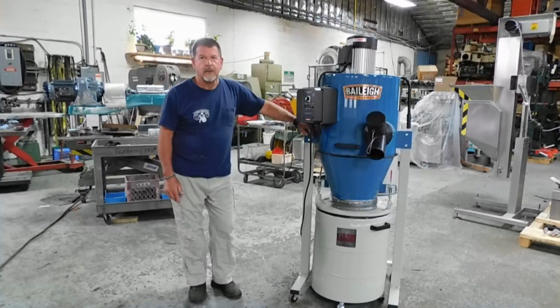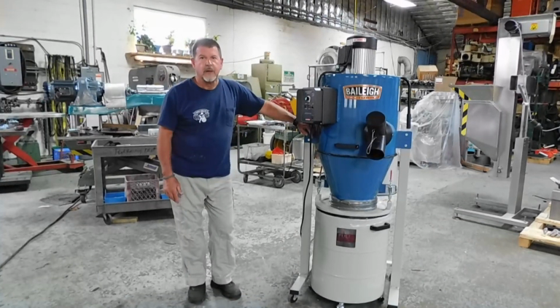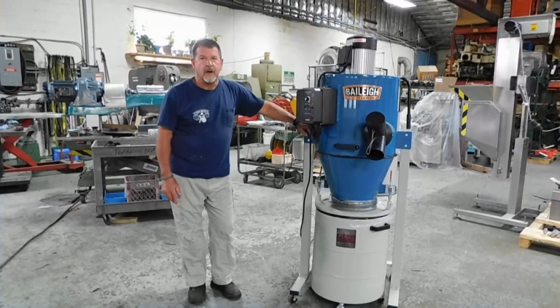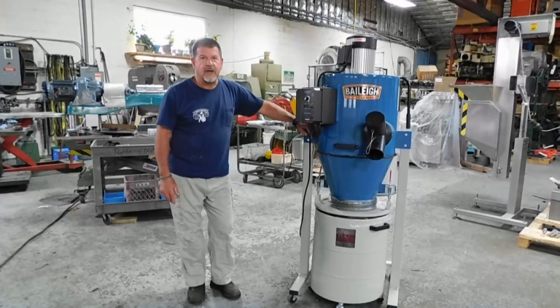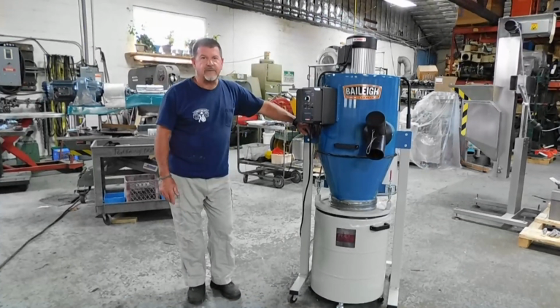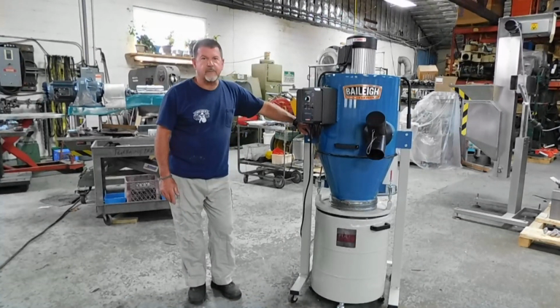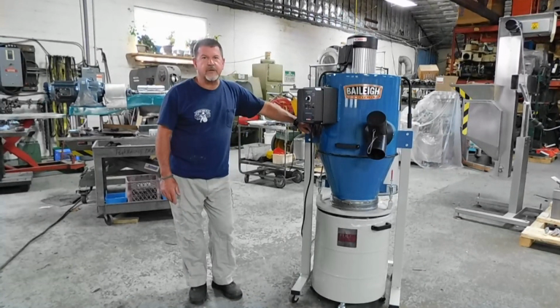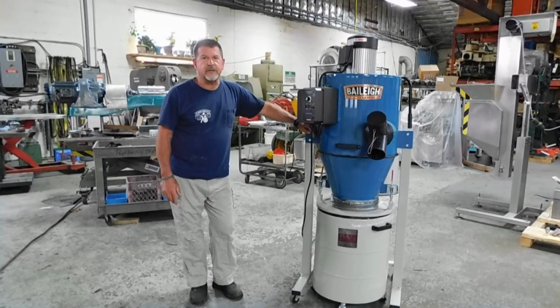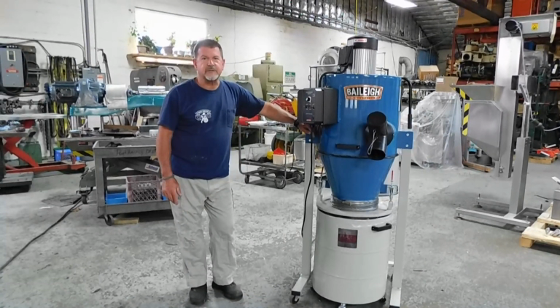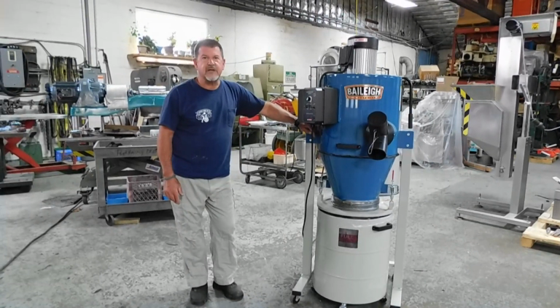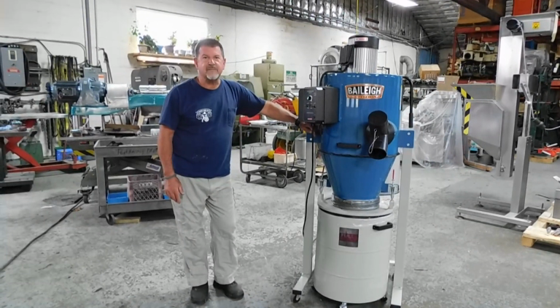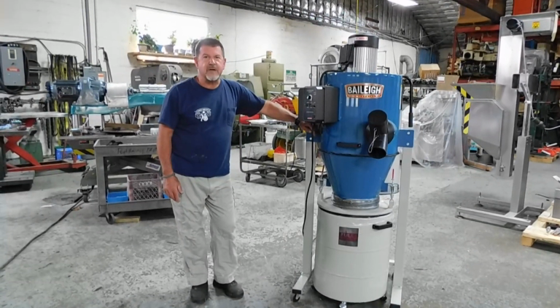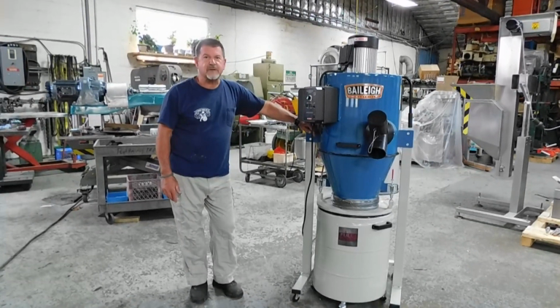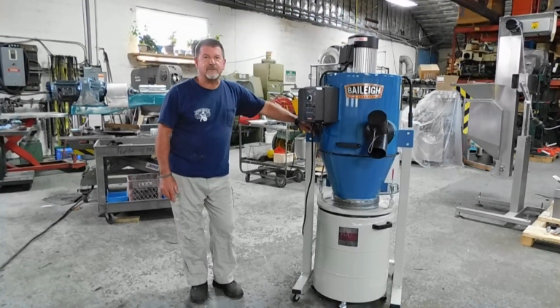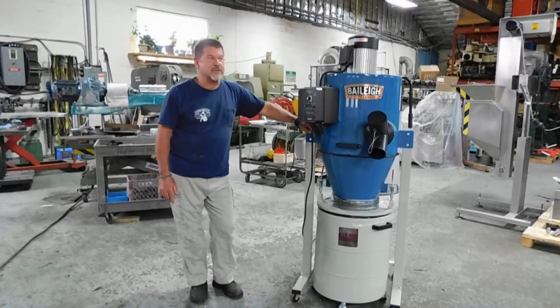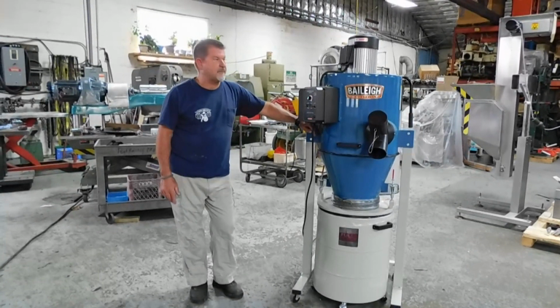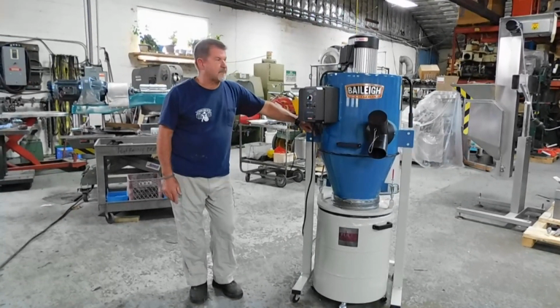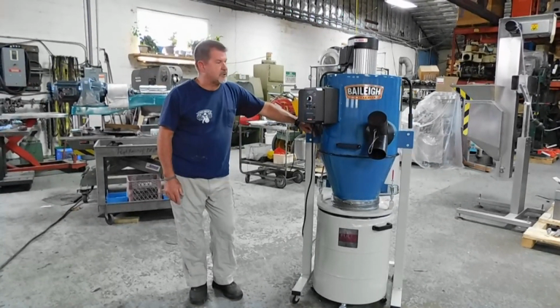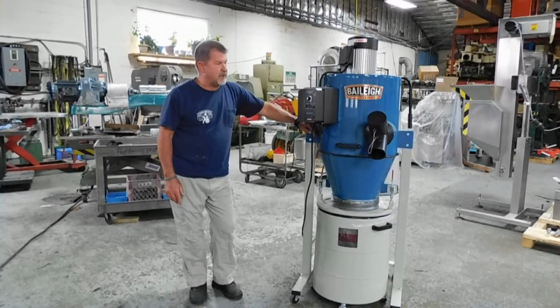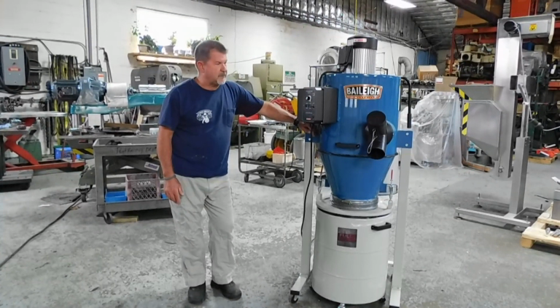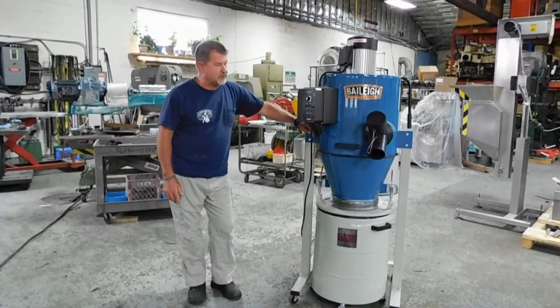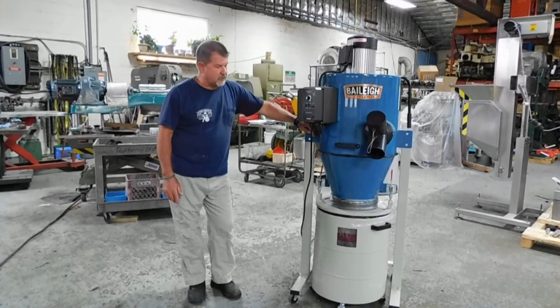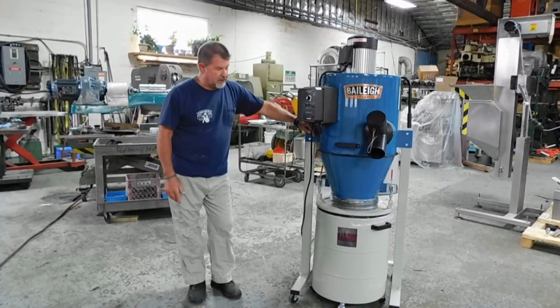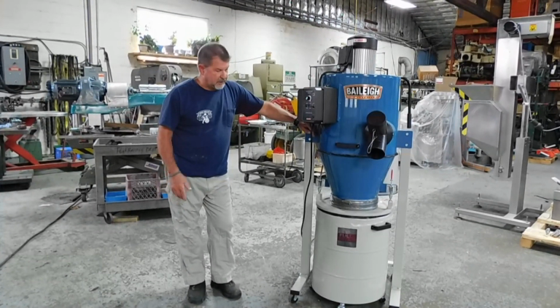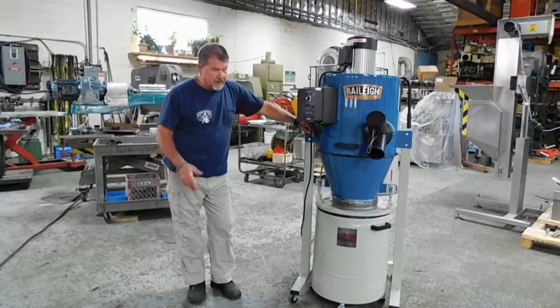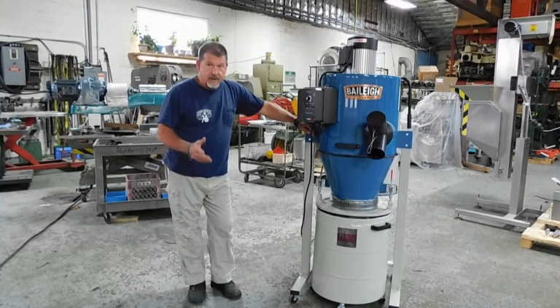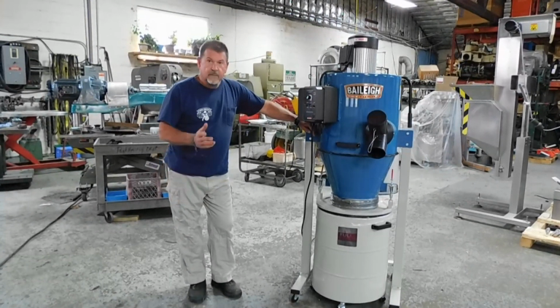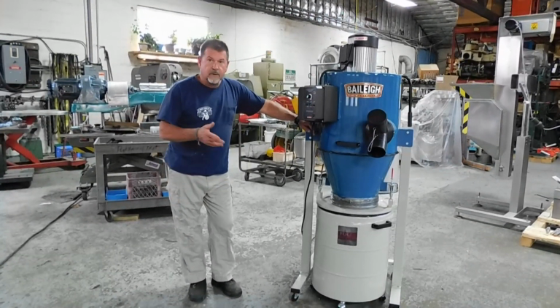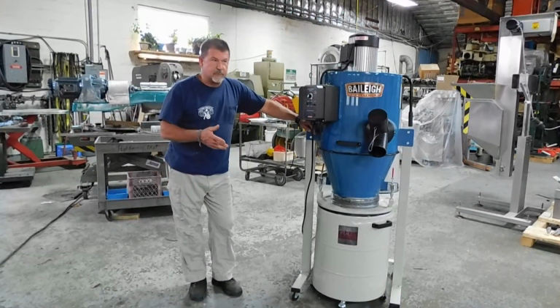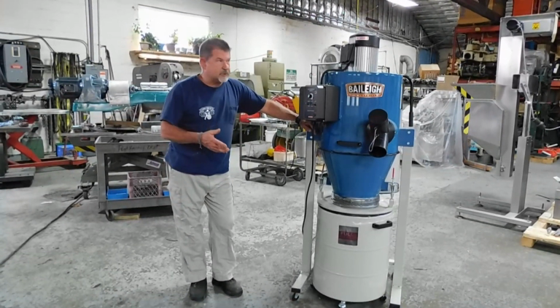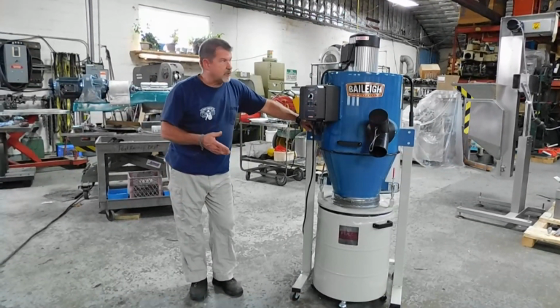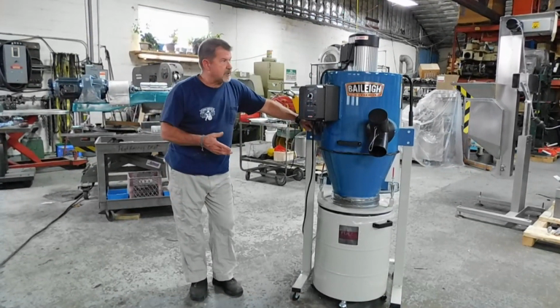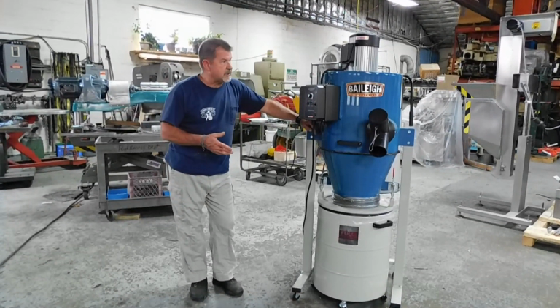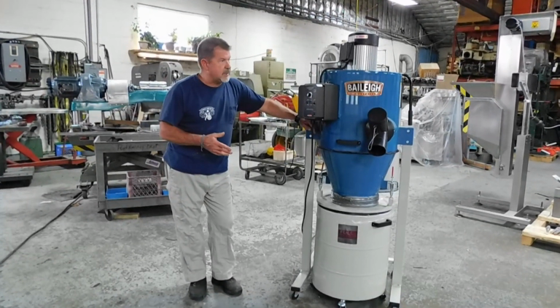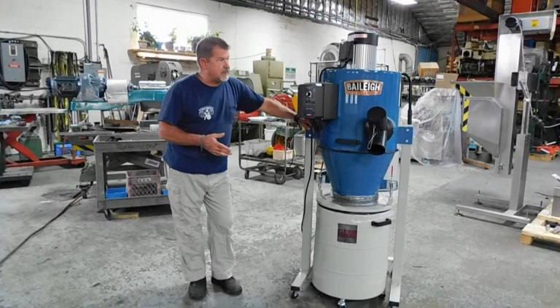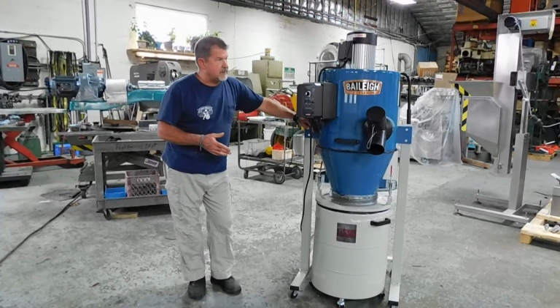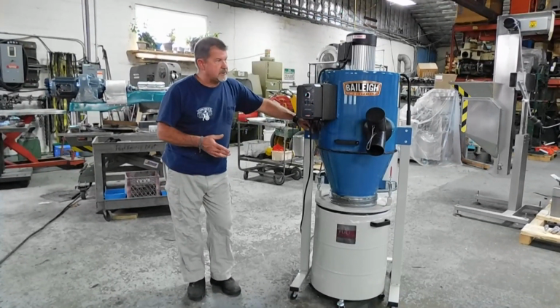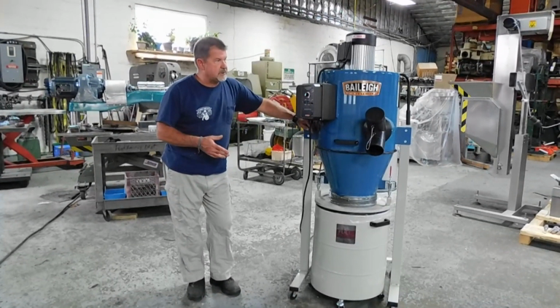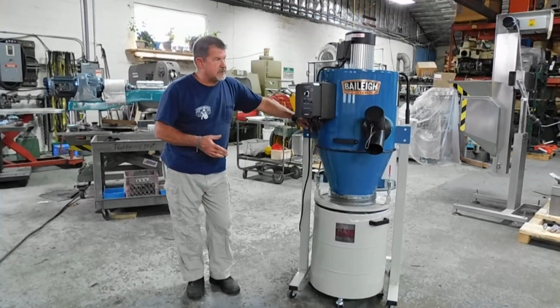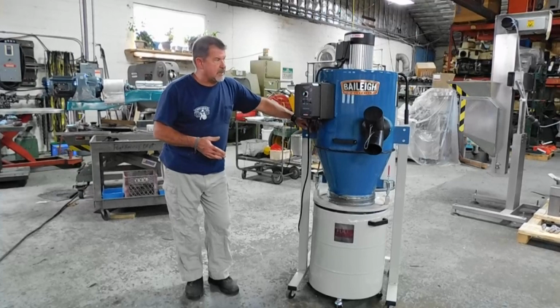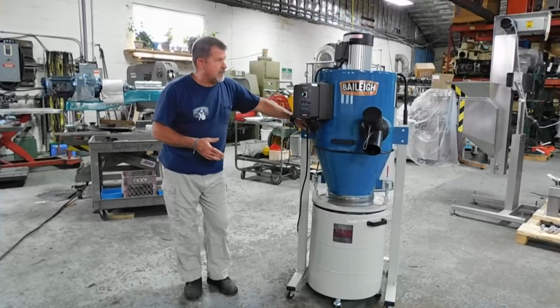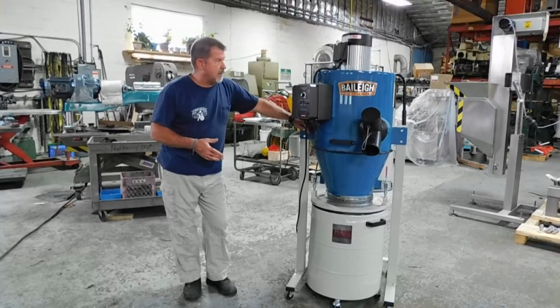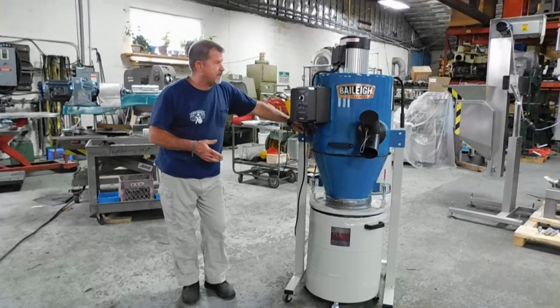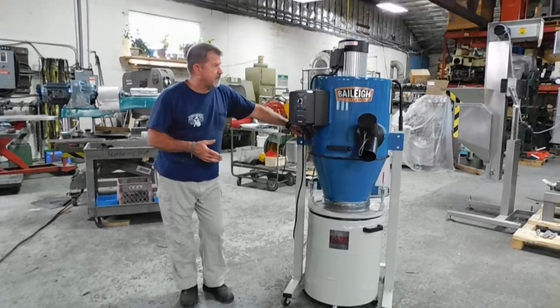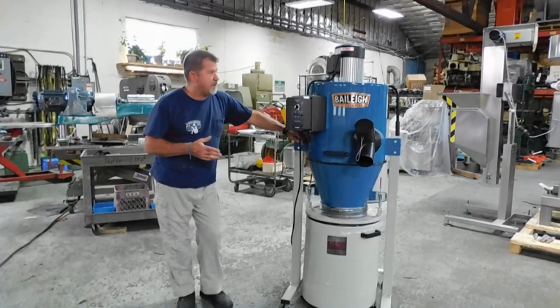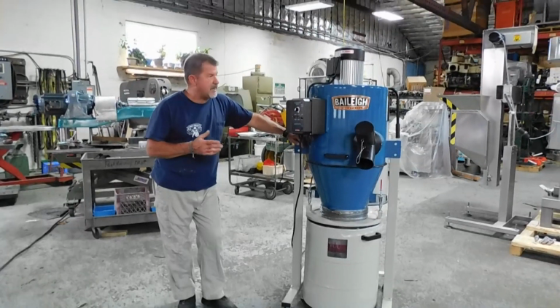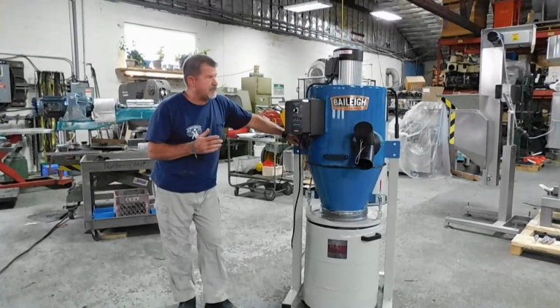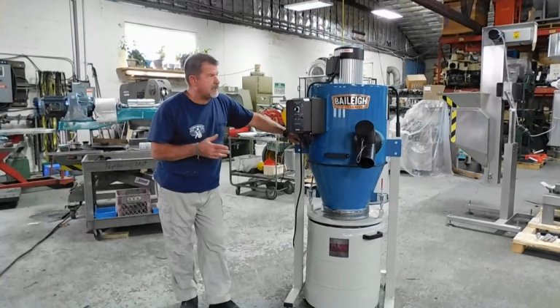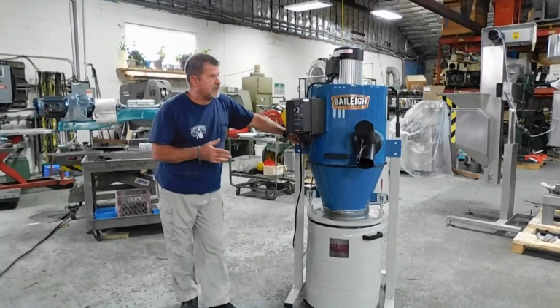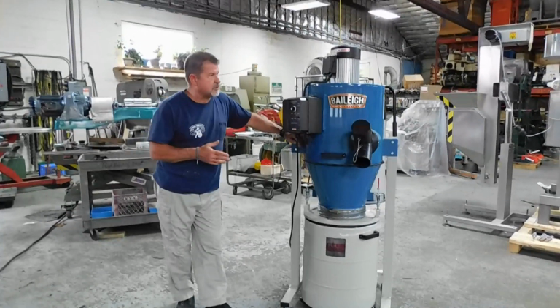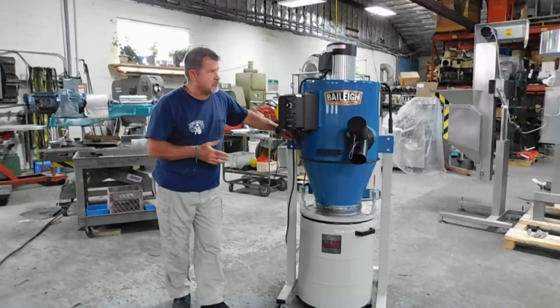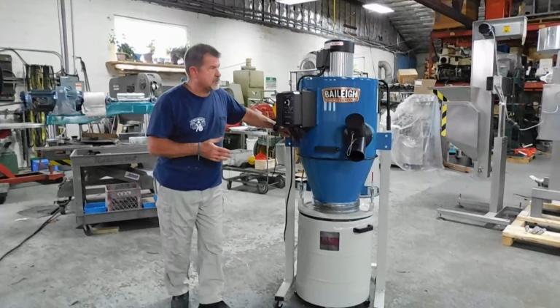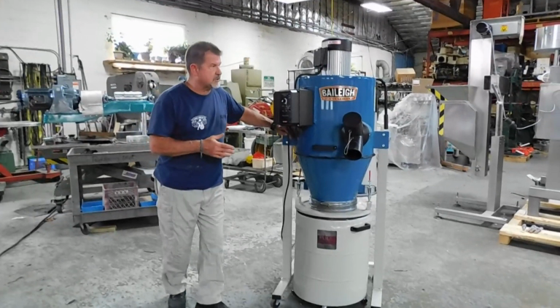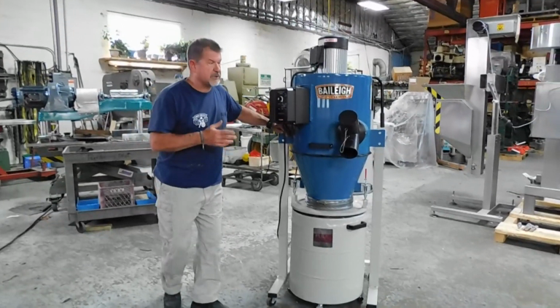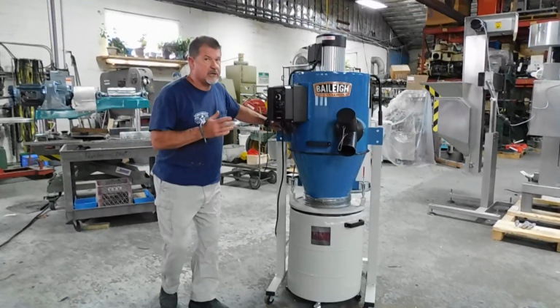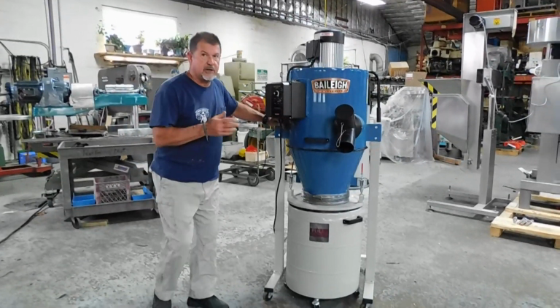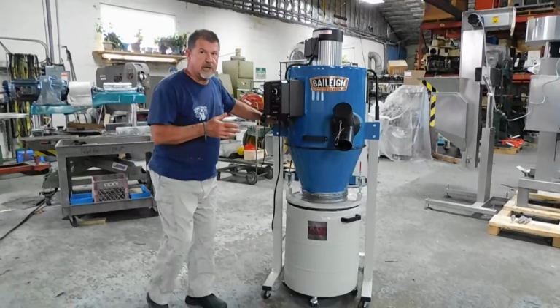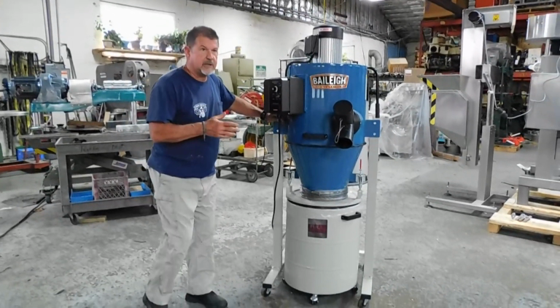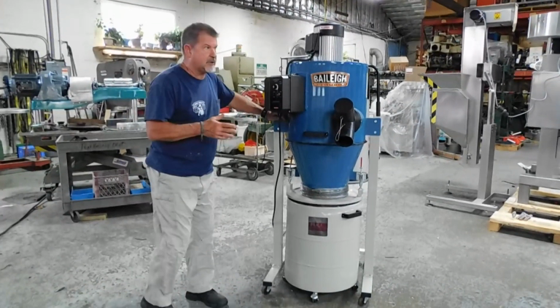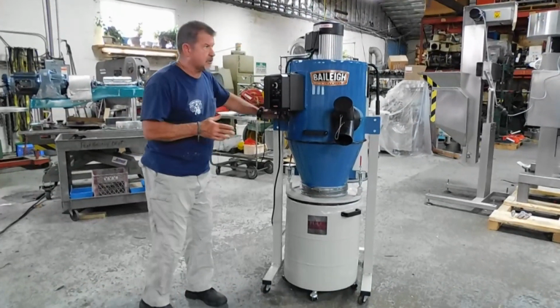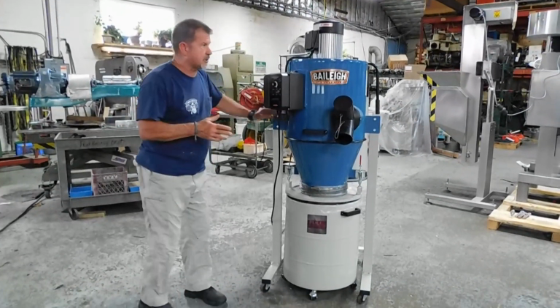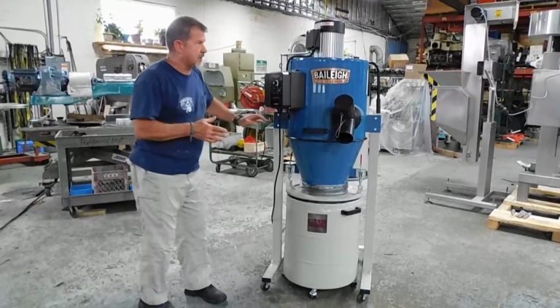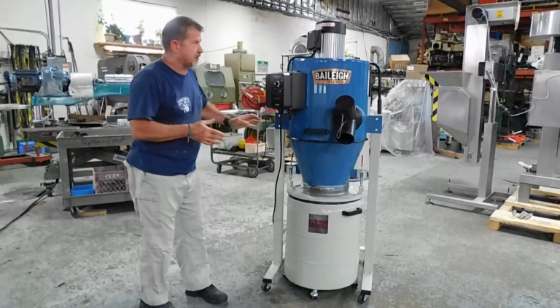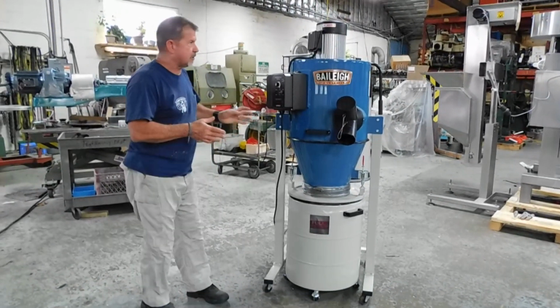Hi everybody, it's Dave Matthews again for Champion Trading. What we're showing you today is from Bailey Industries — a cyclonic dust collector.